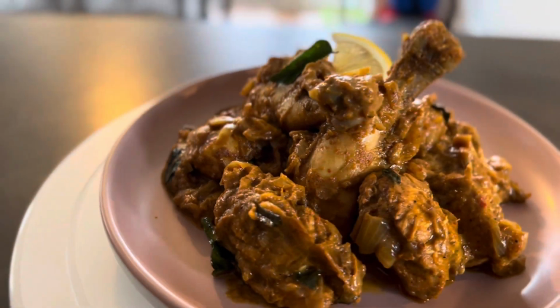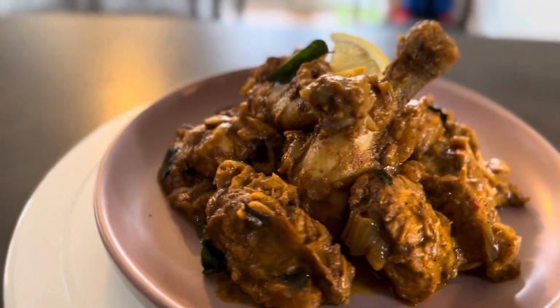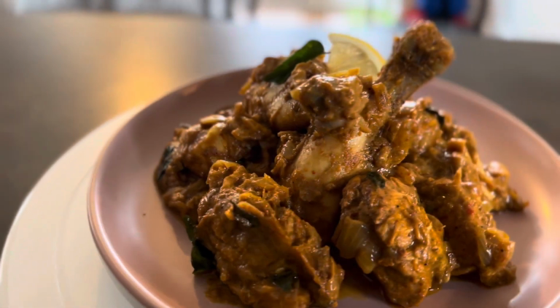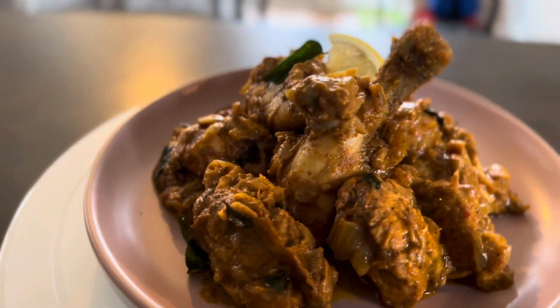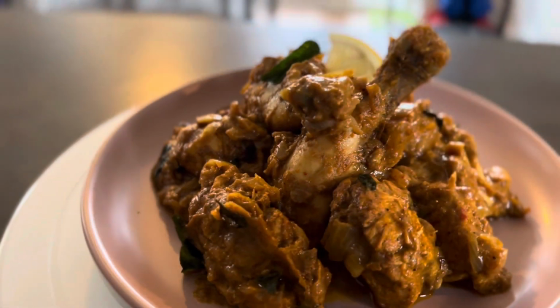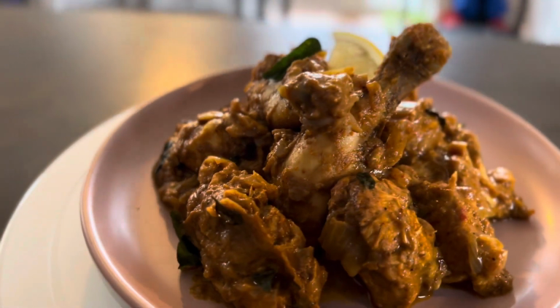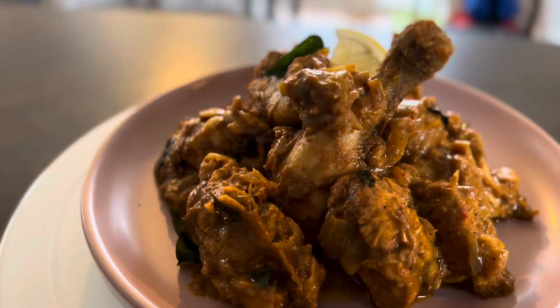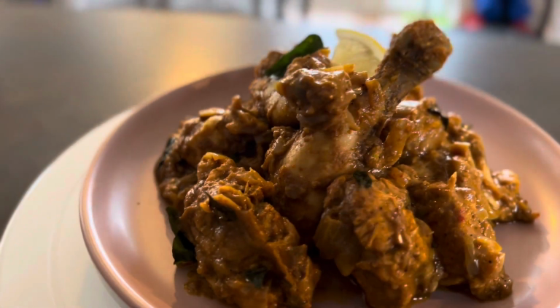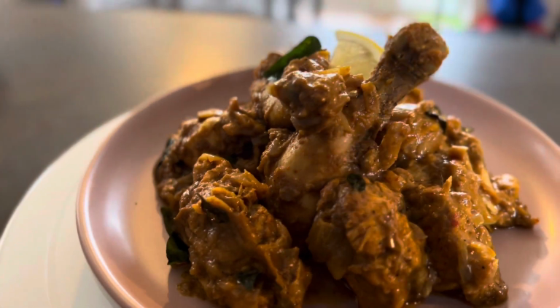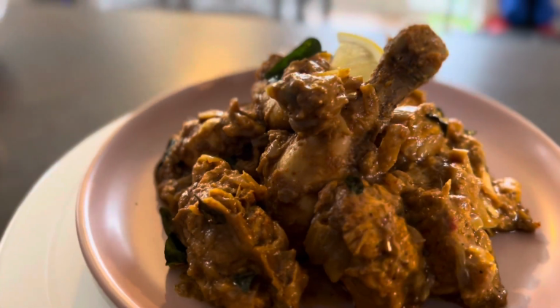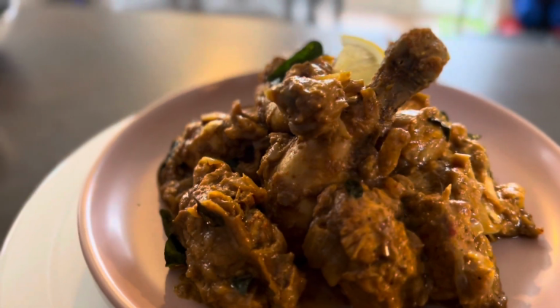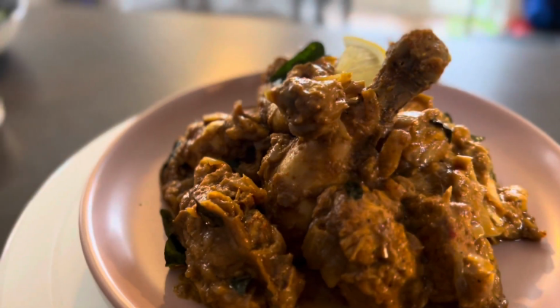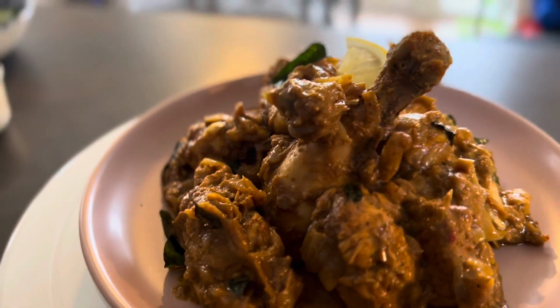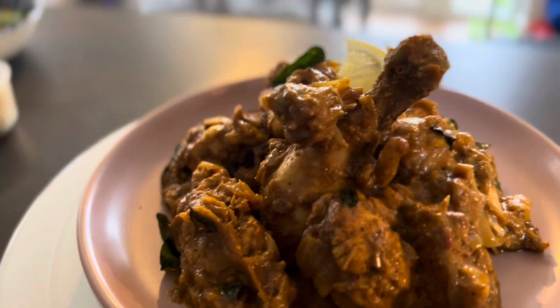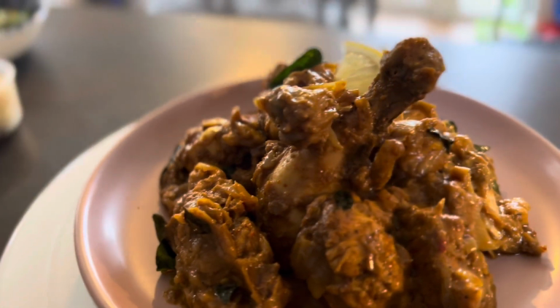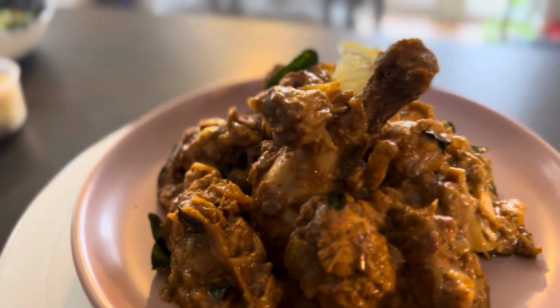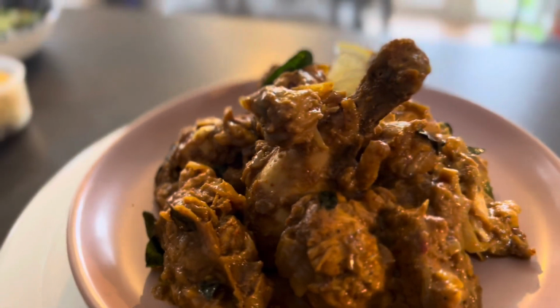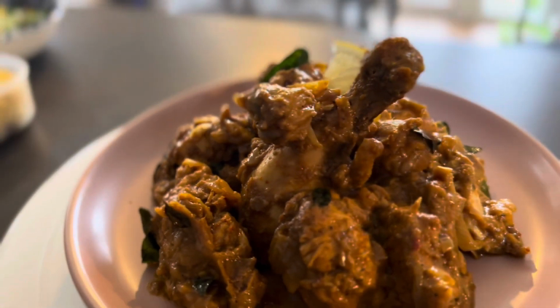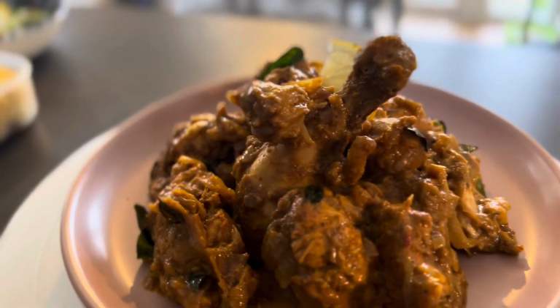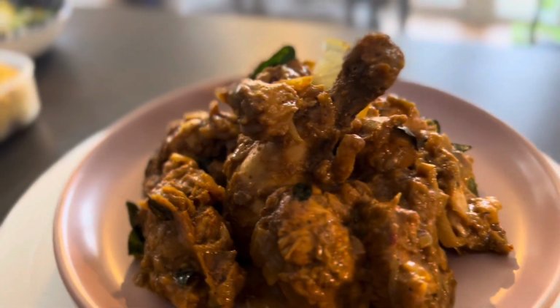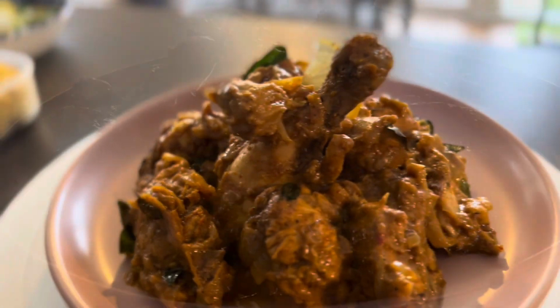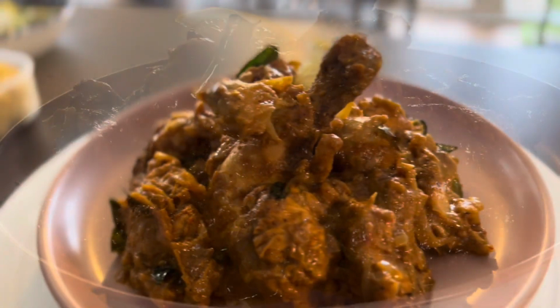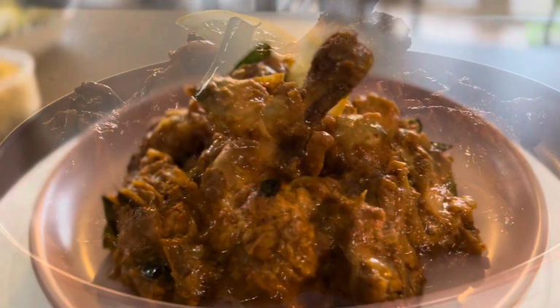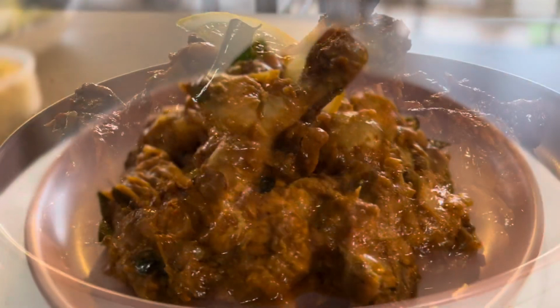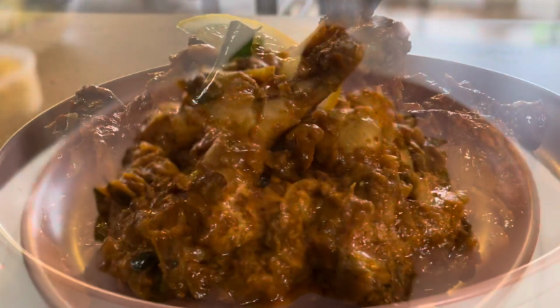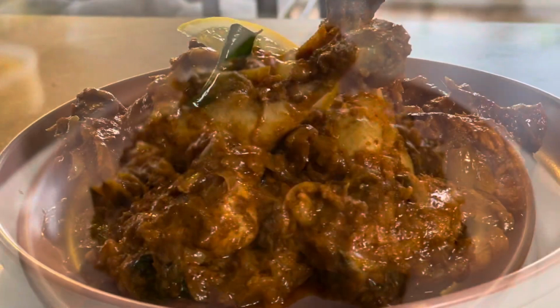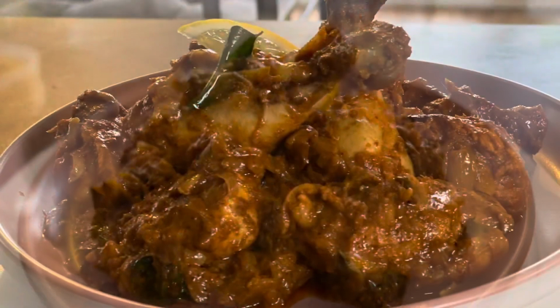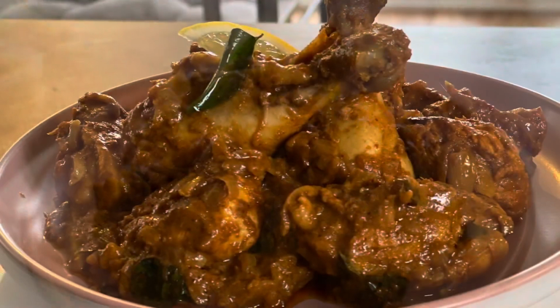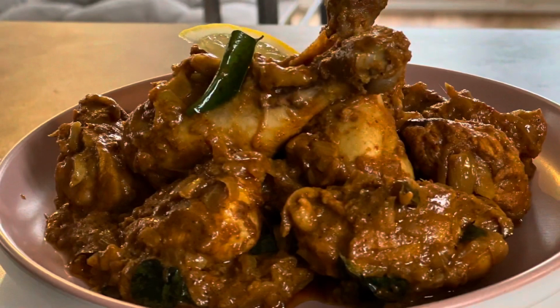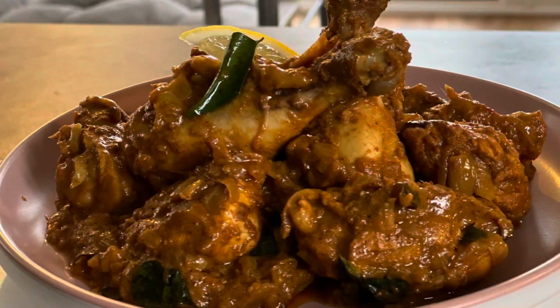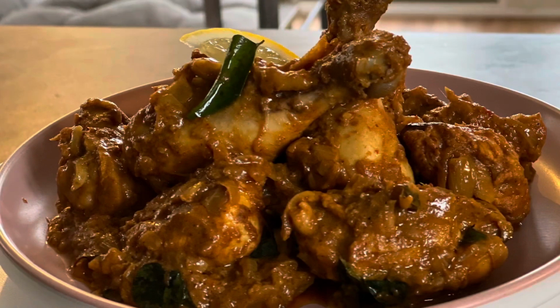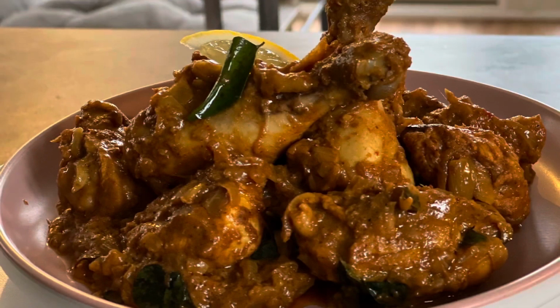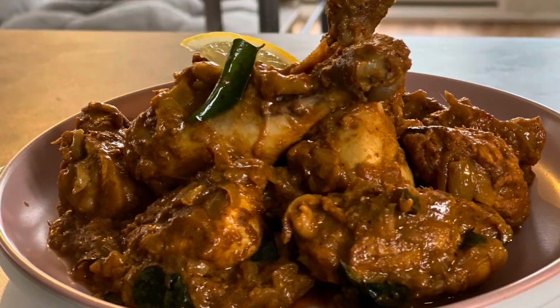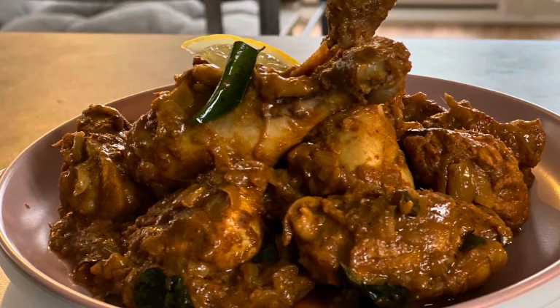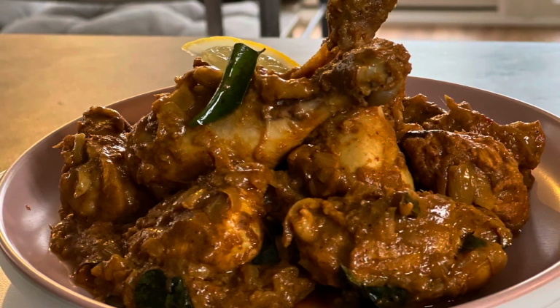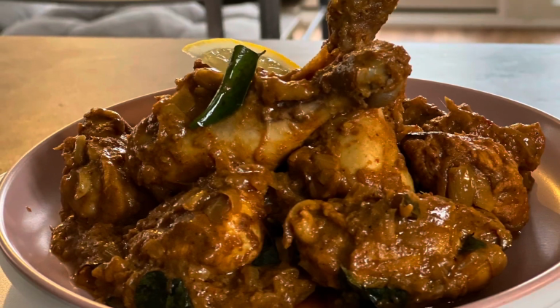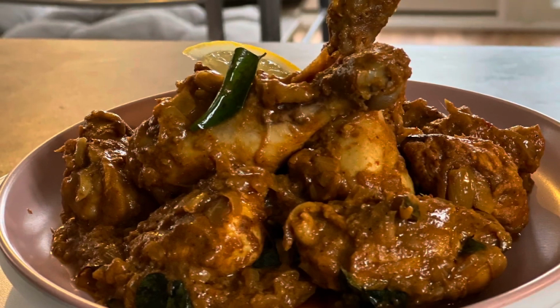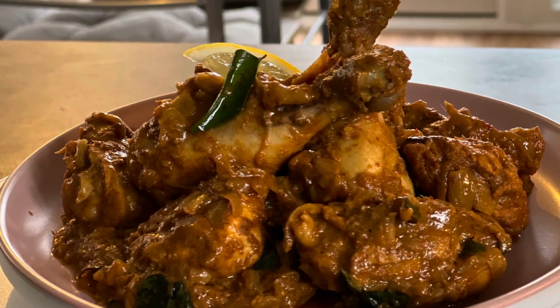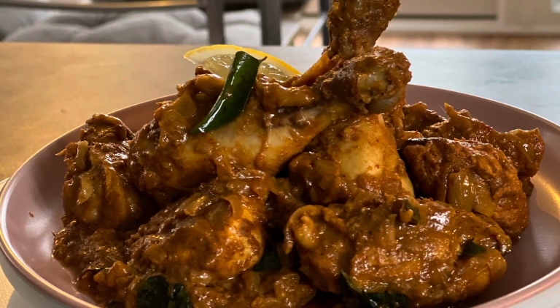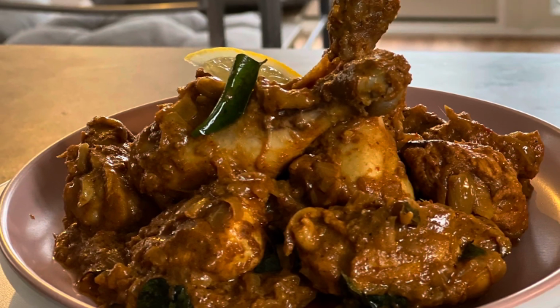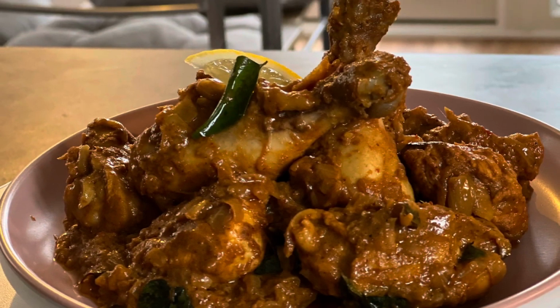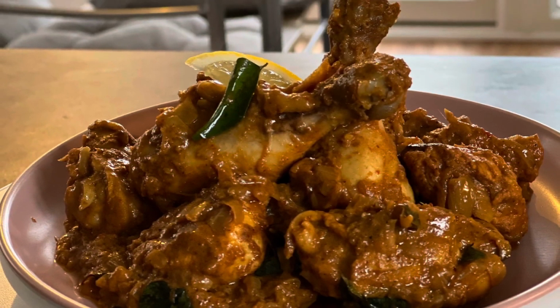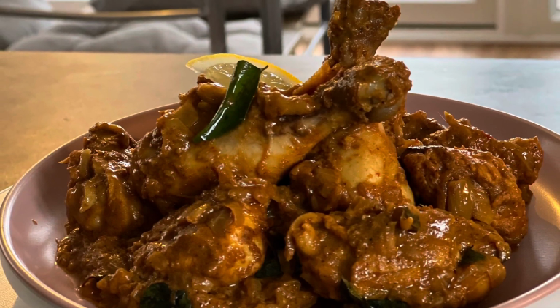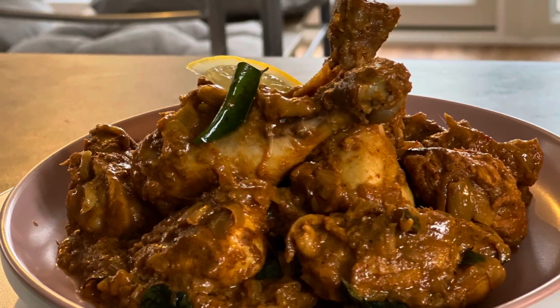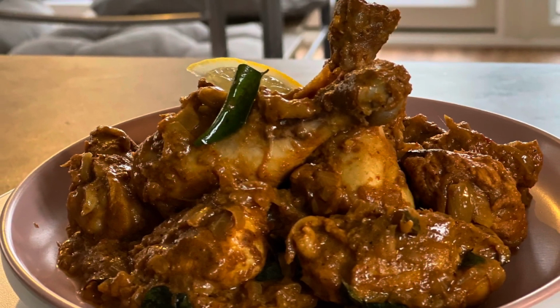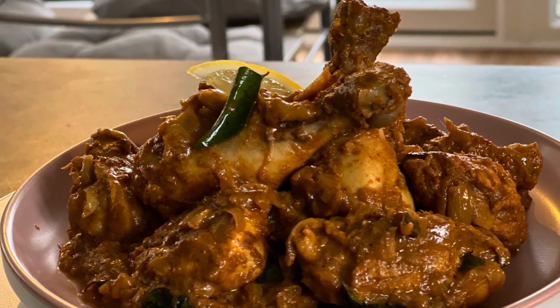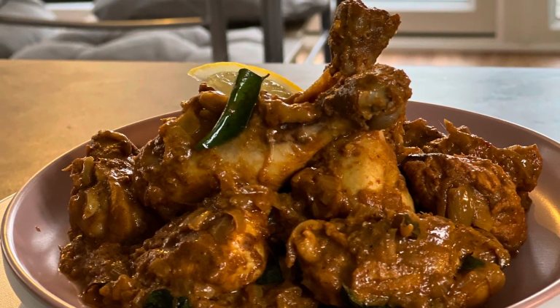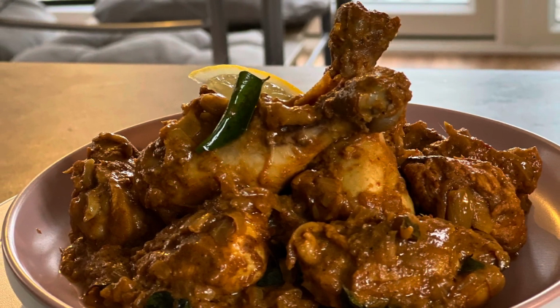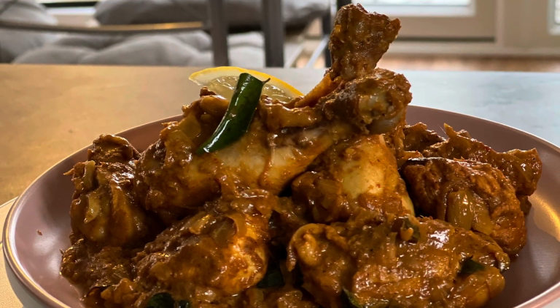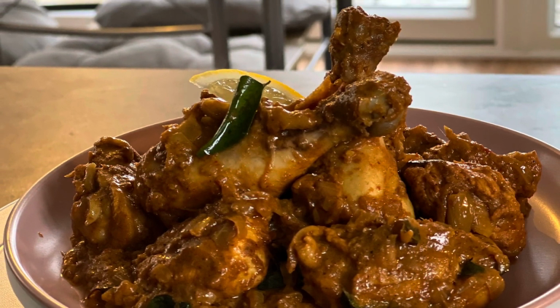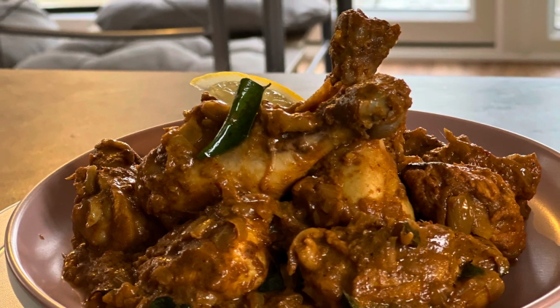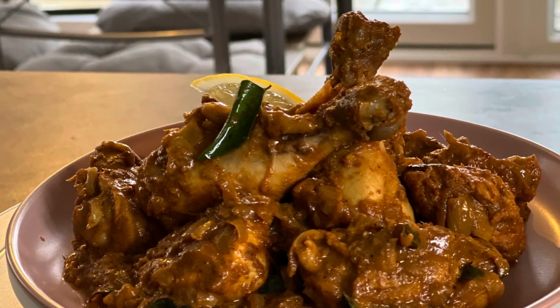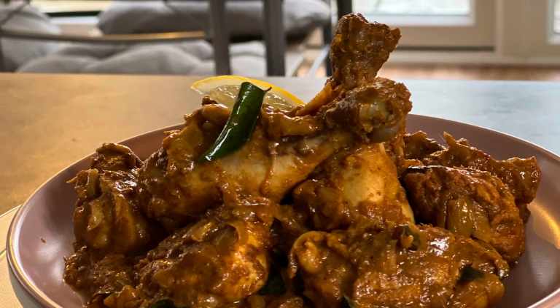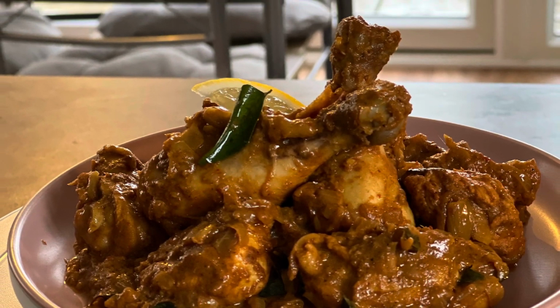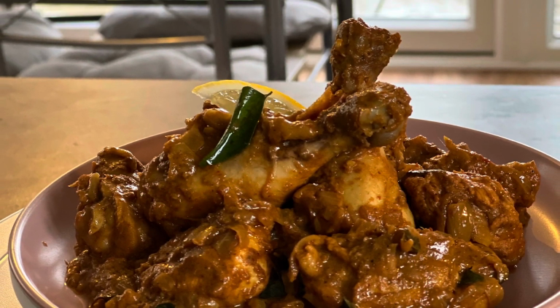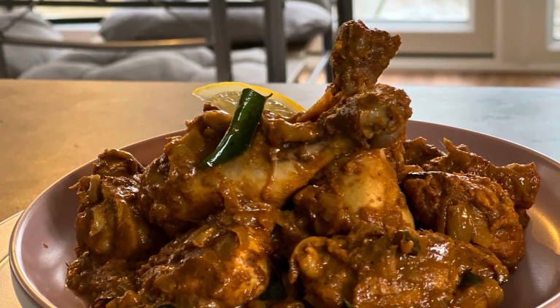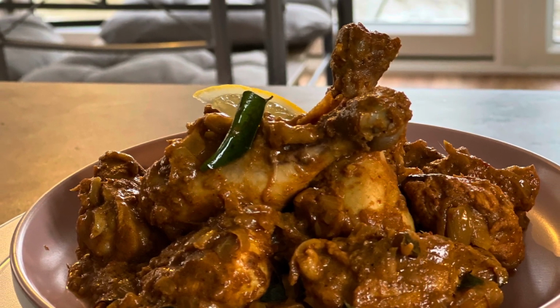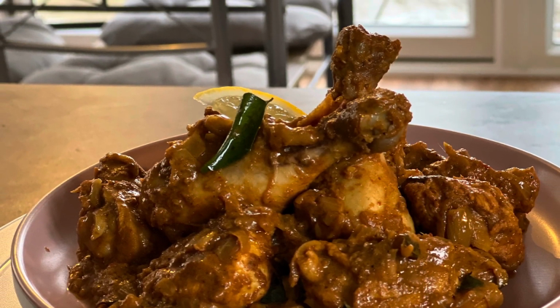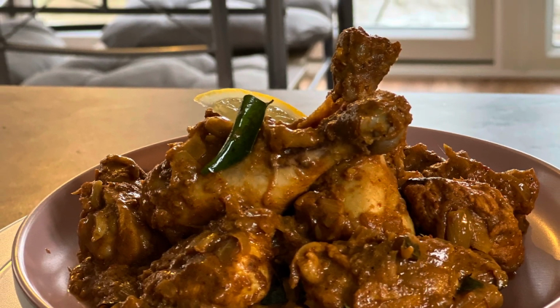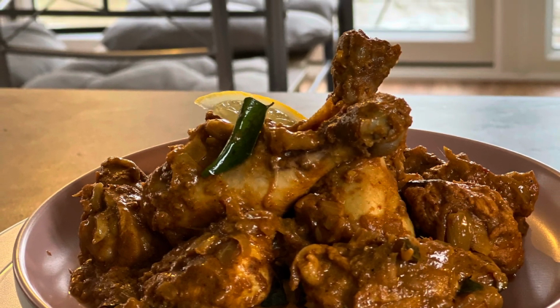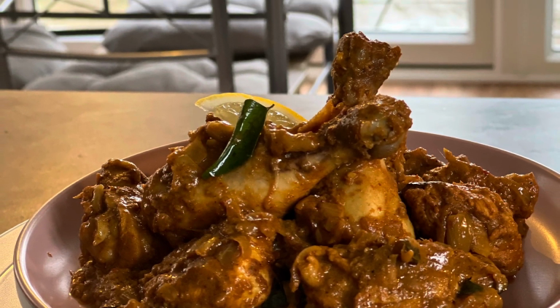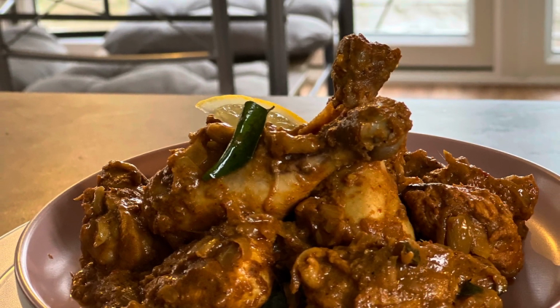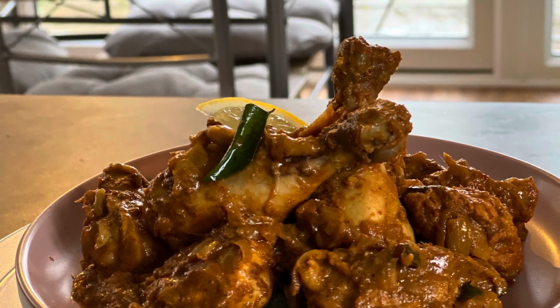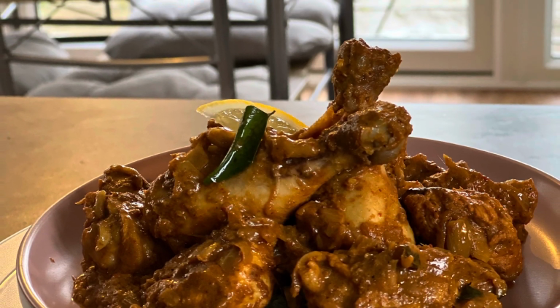Now that the chicken ghee roast is done, it's time to move on to our second recipe: butter chicken masala.